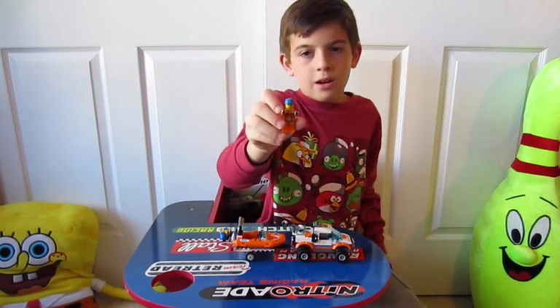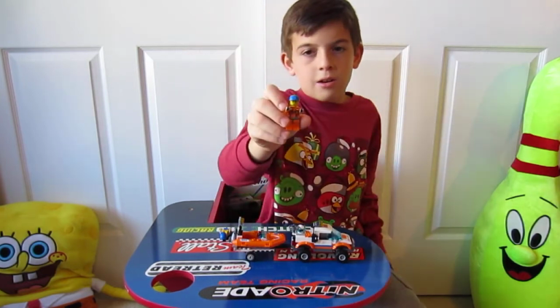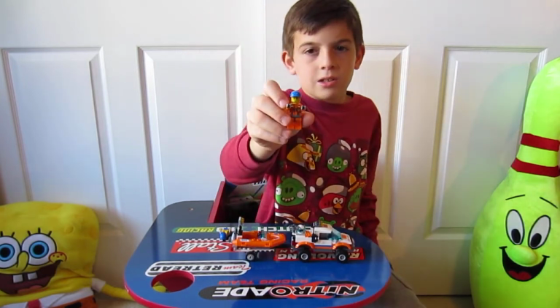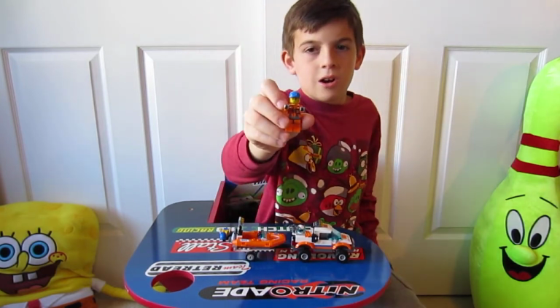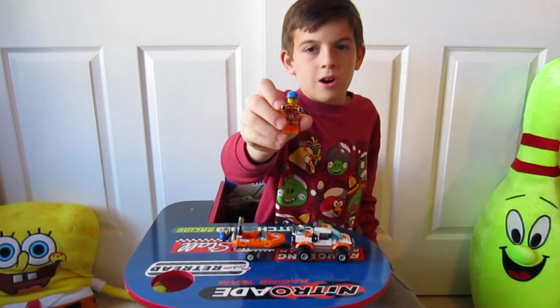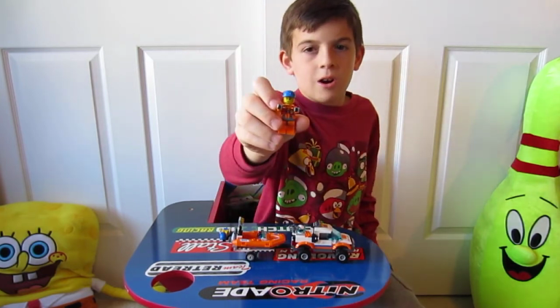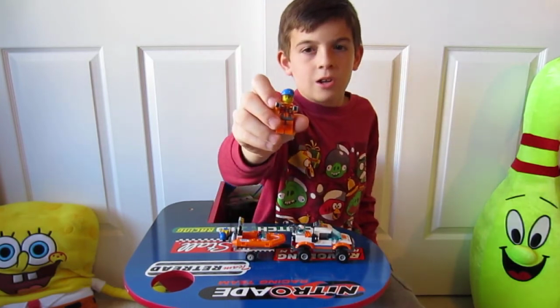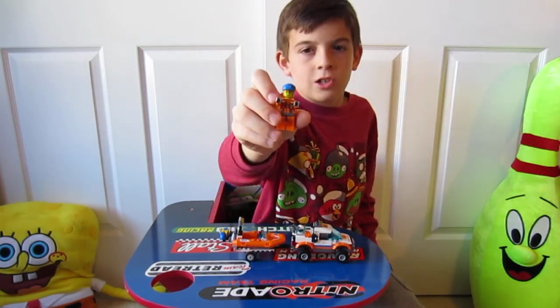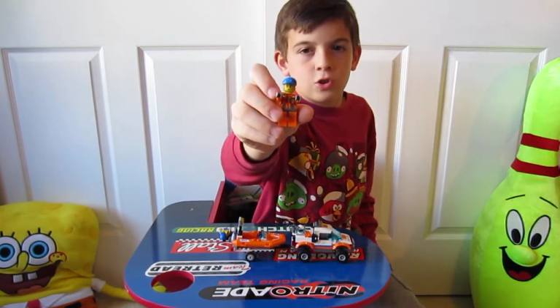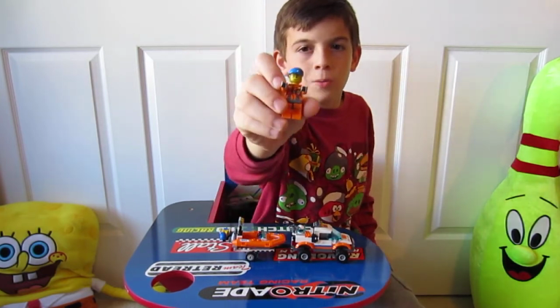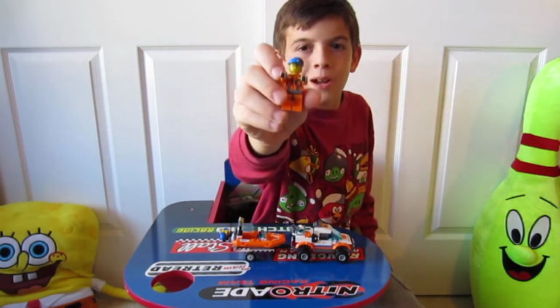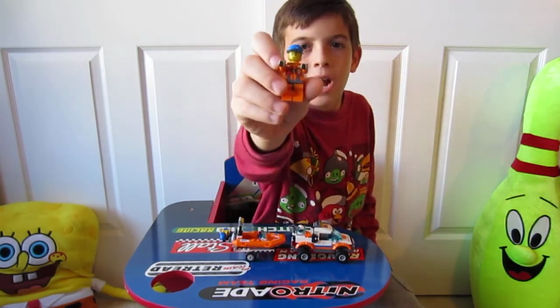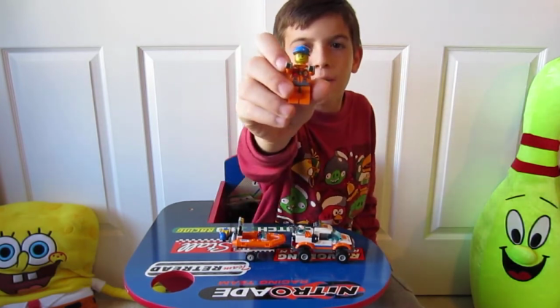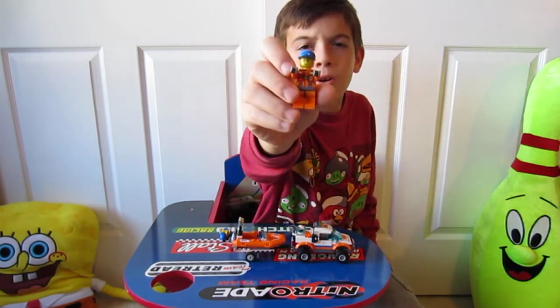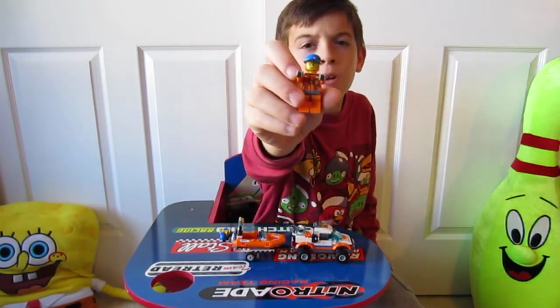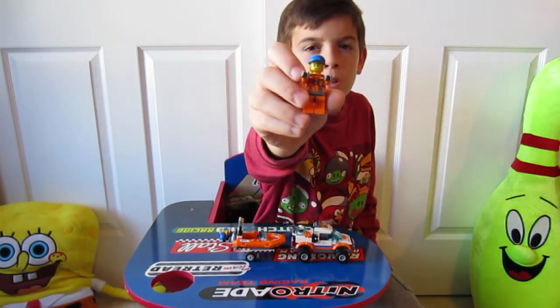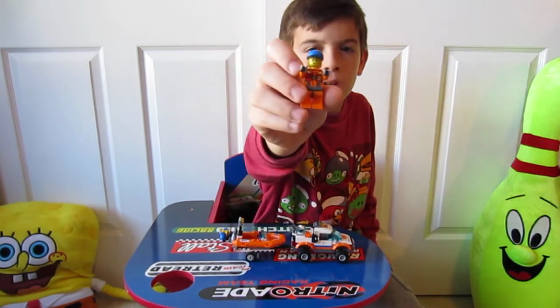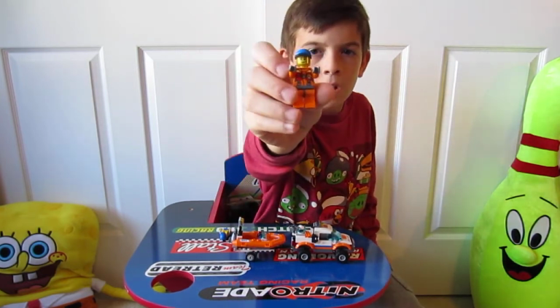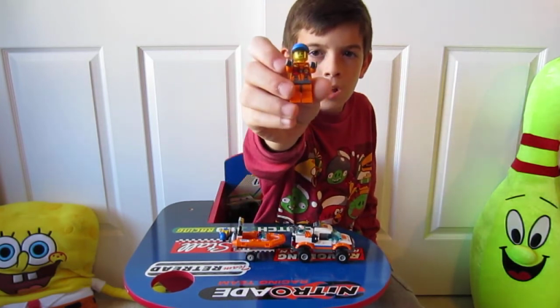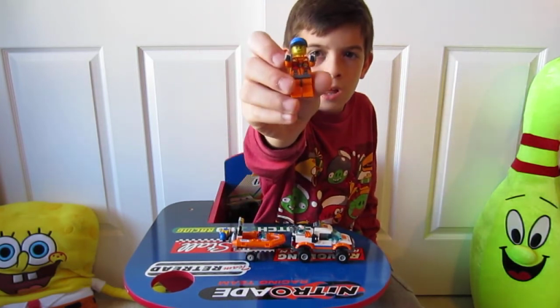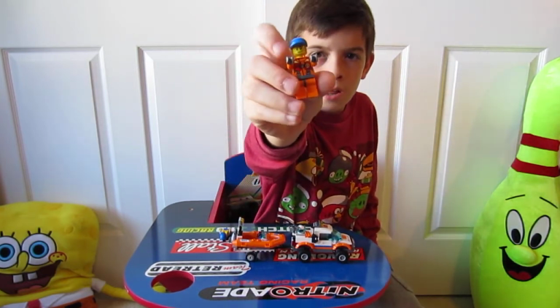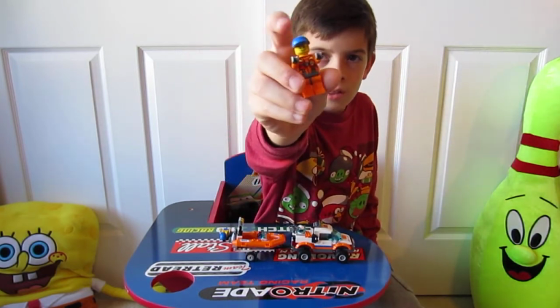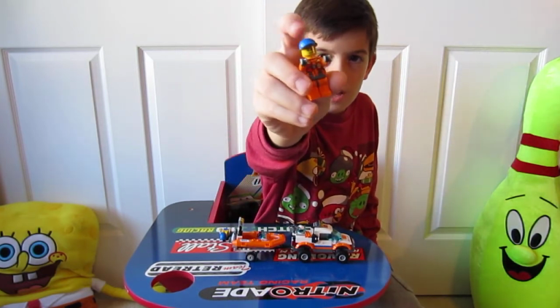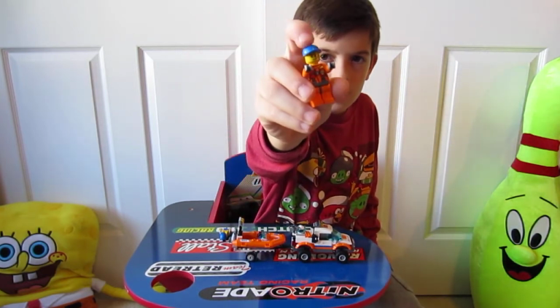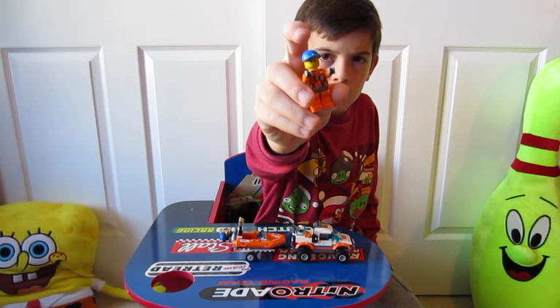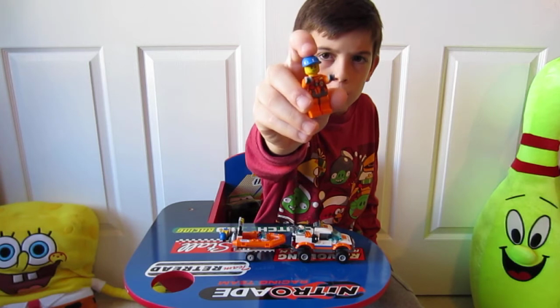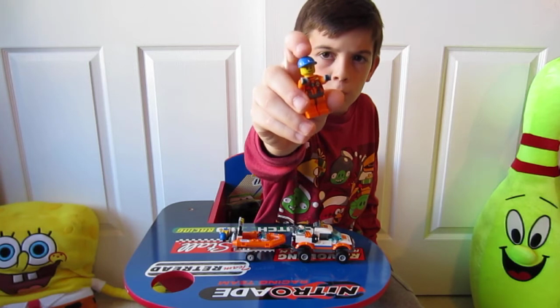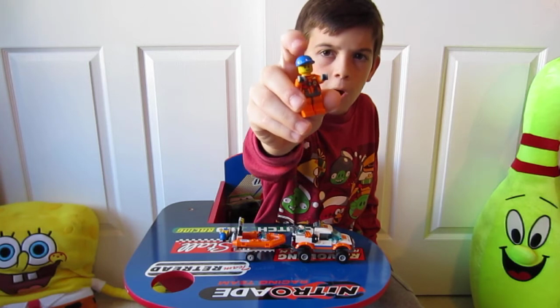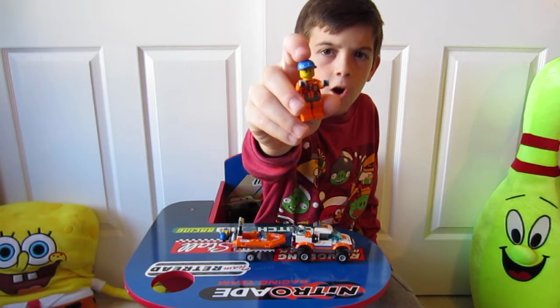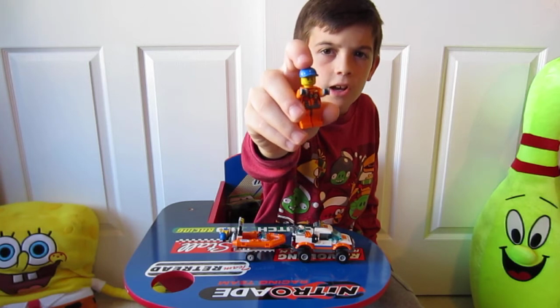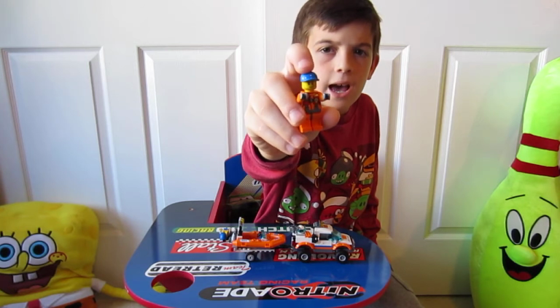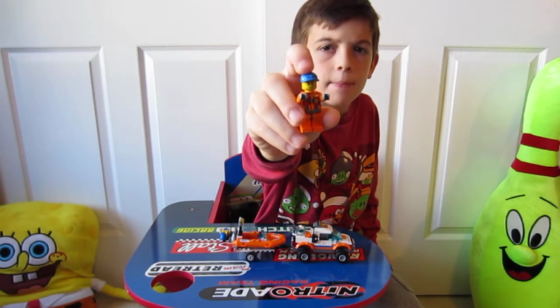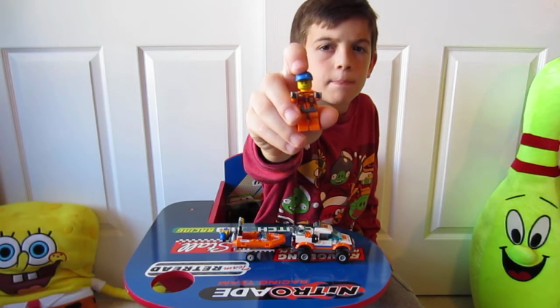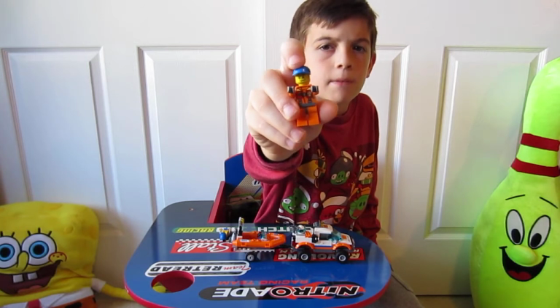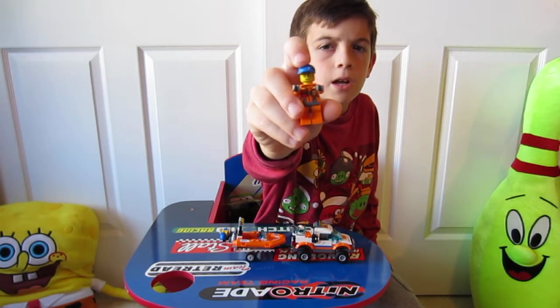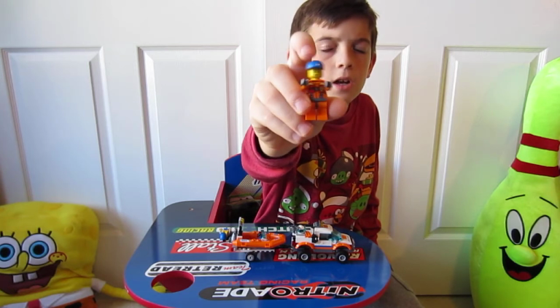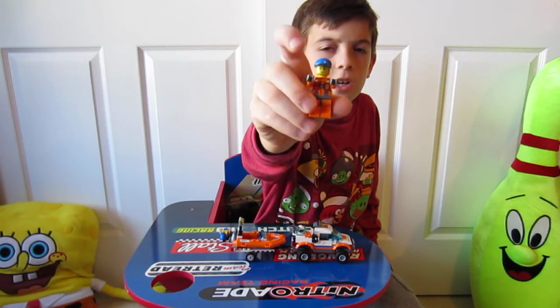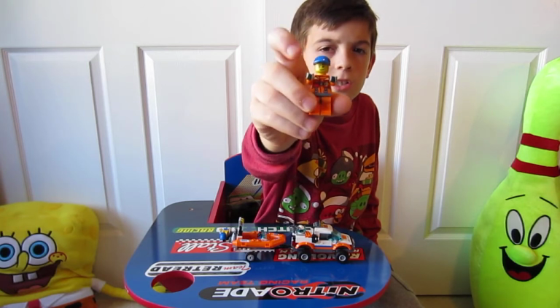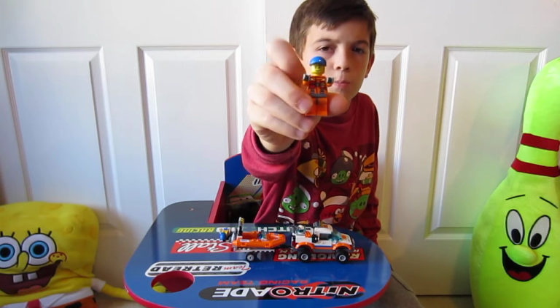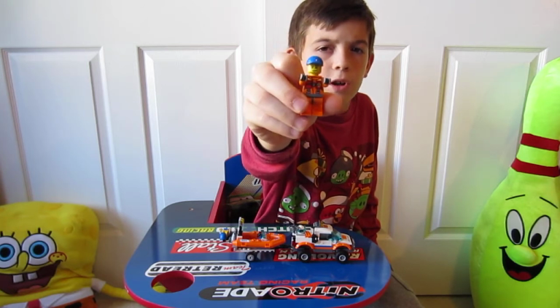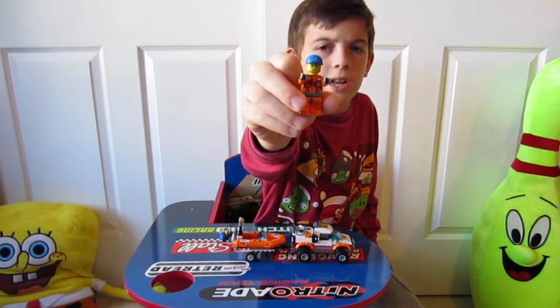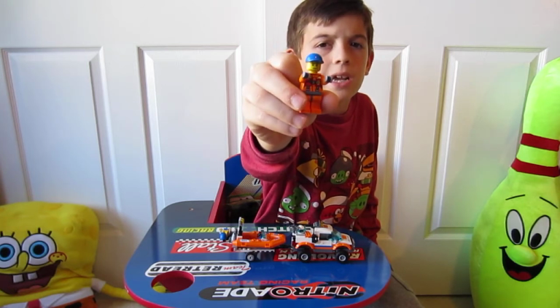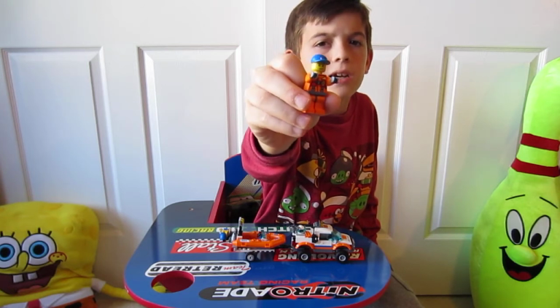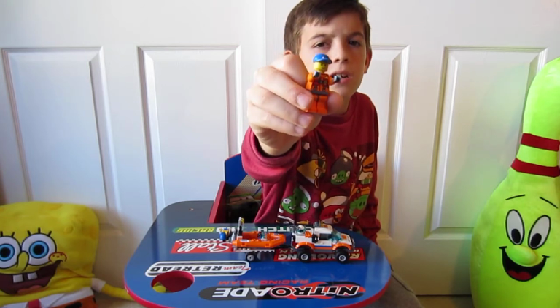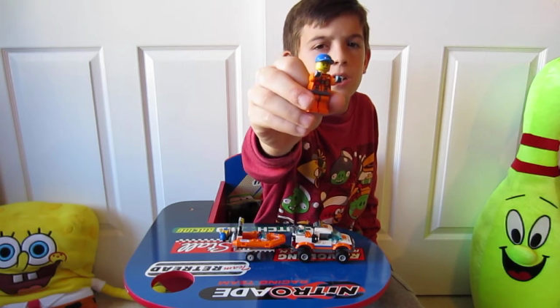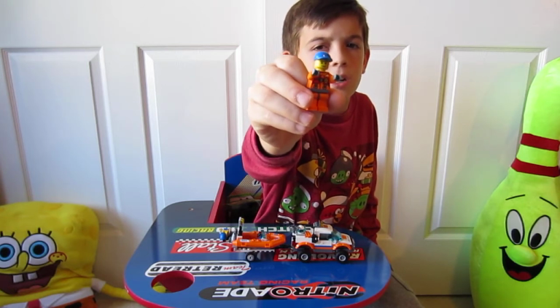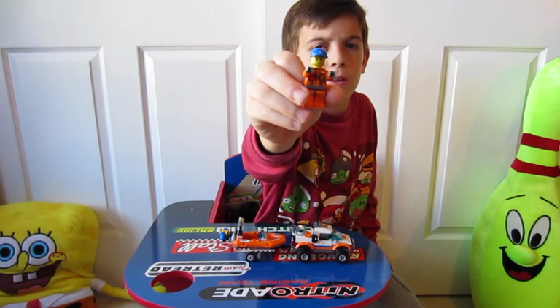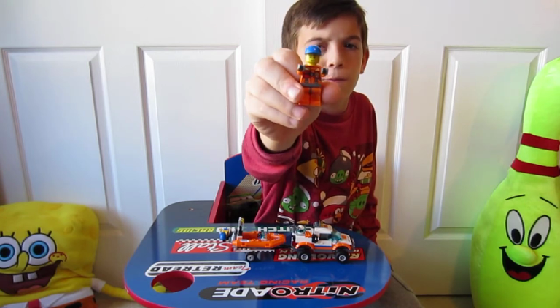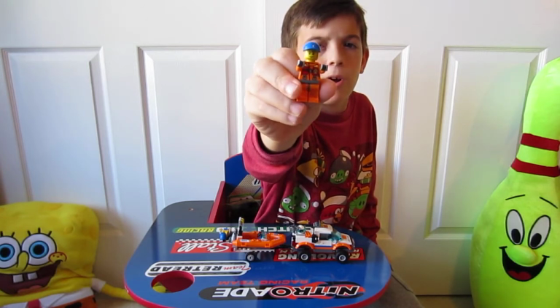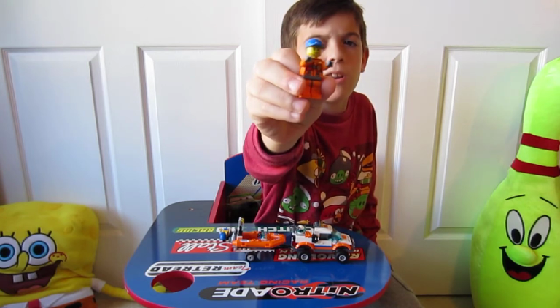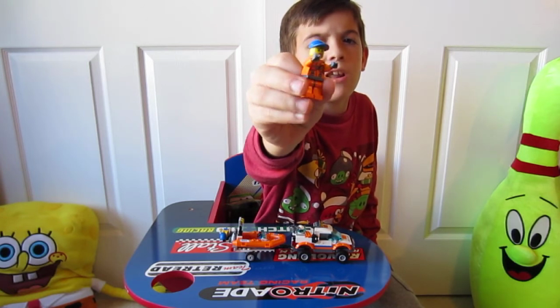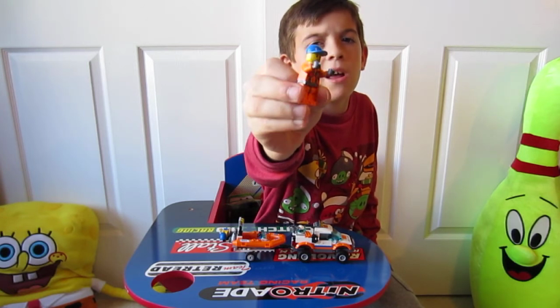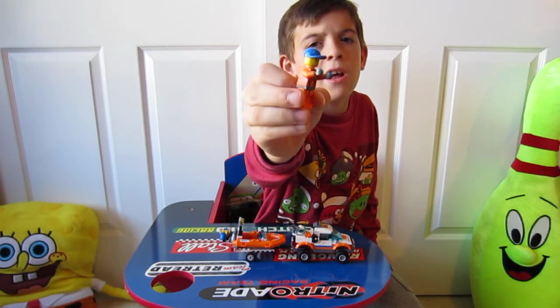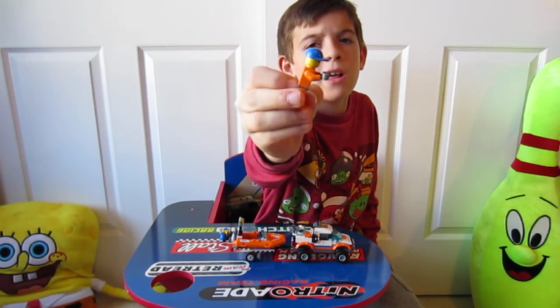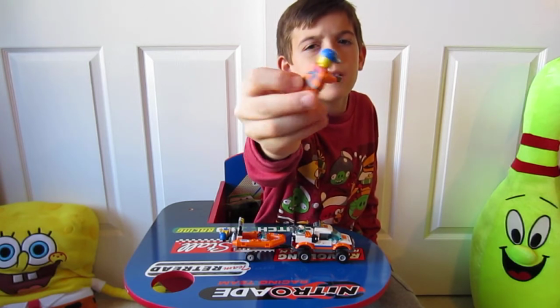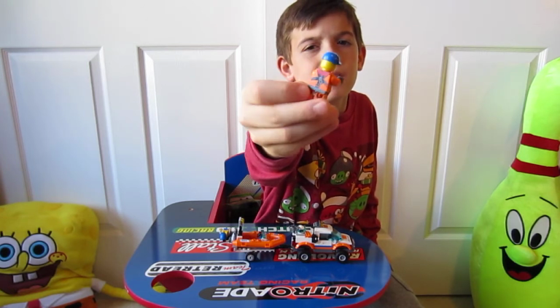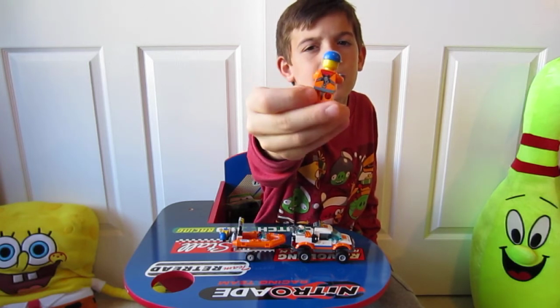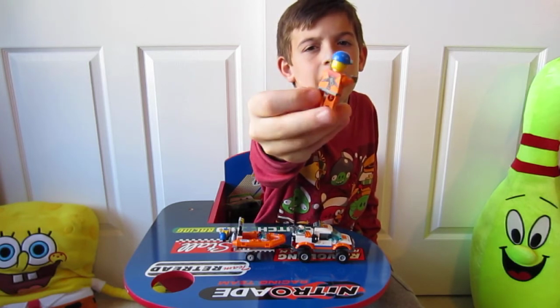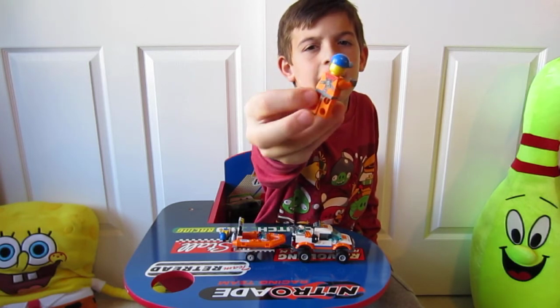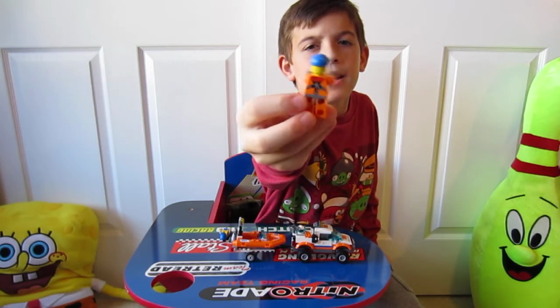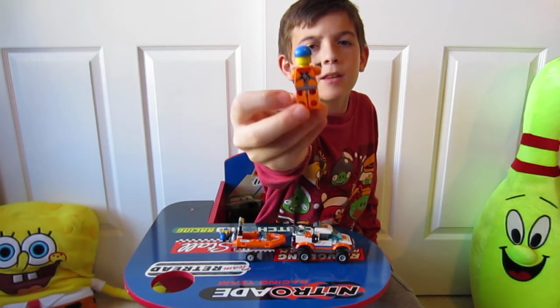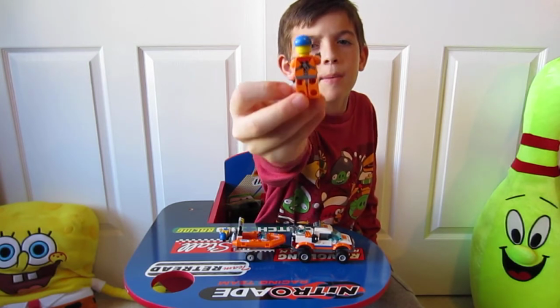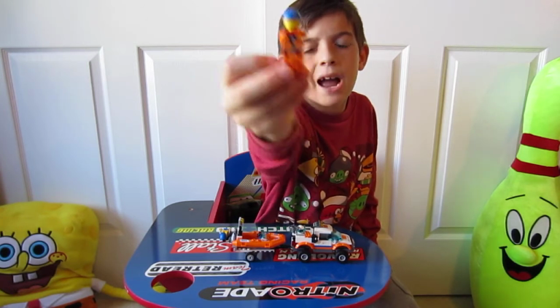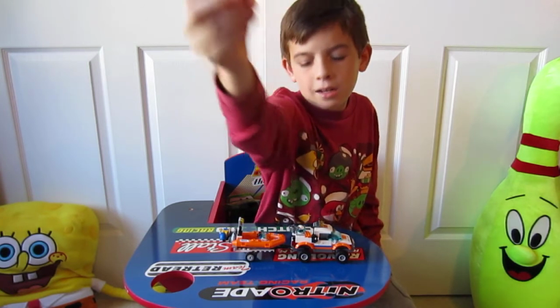Here's our scuba diver. He has a blue ball cap and has some printing on the front and the back.